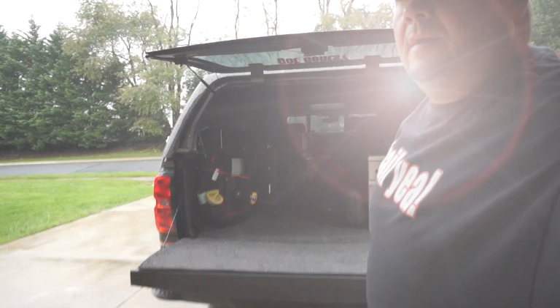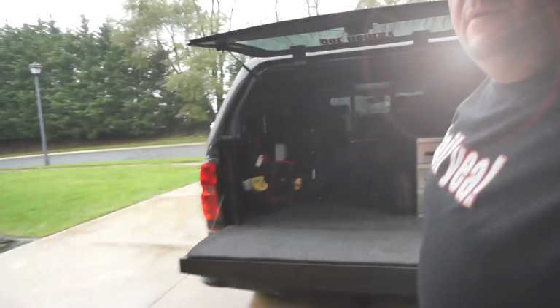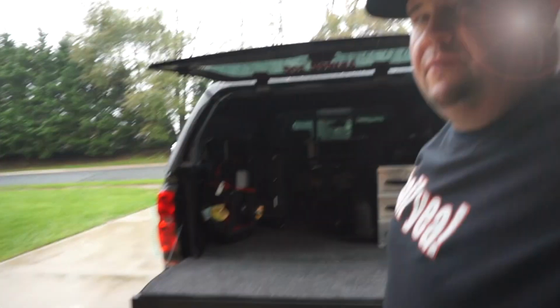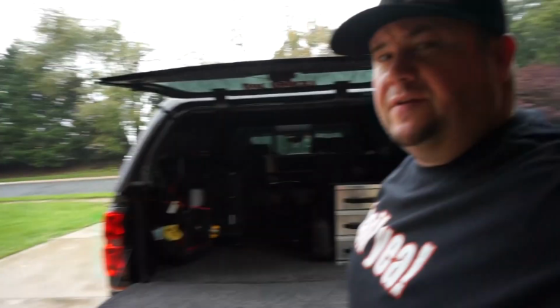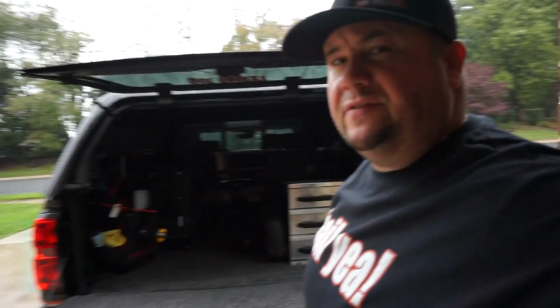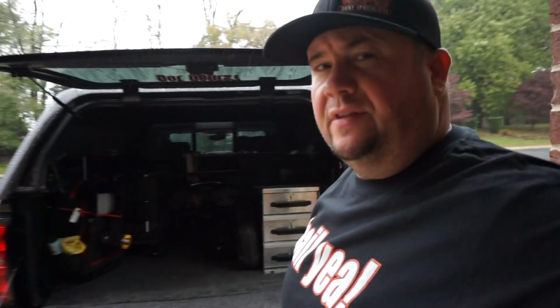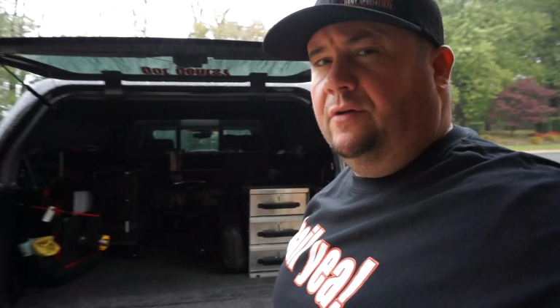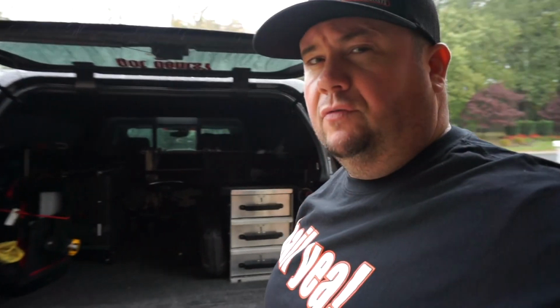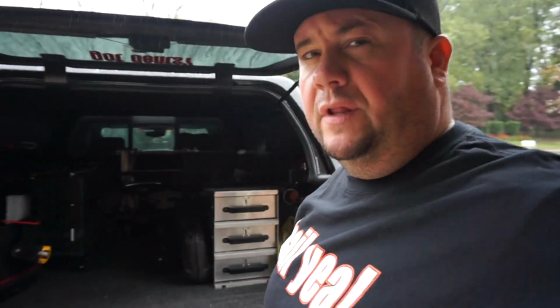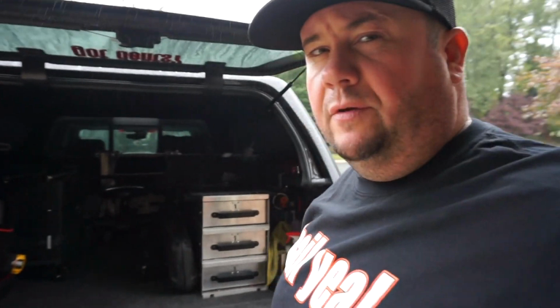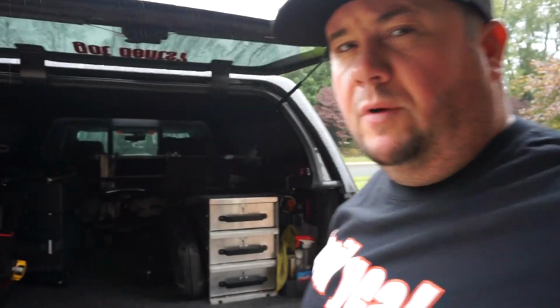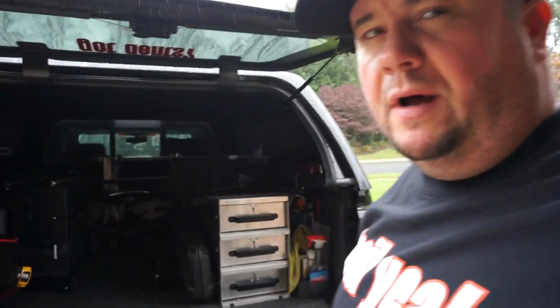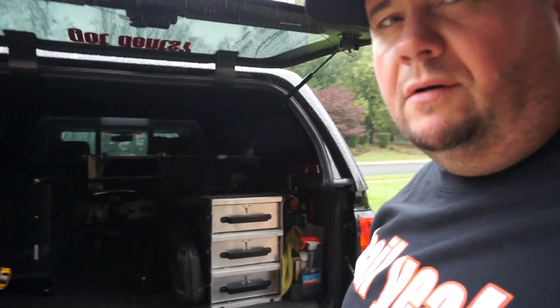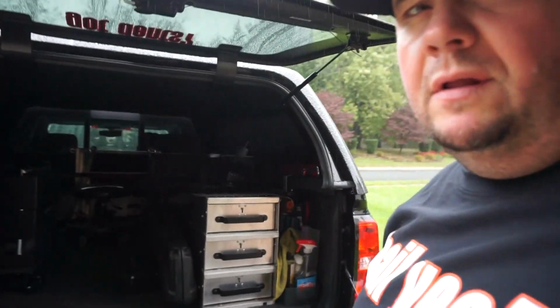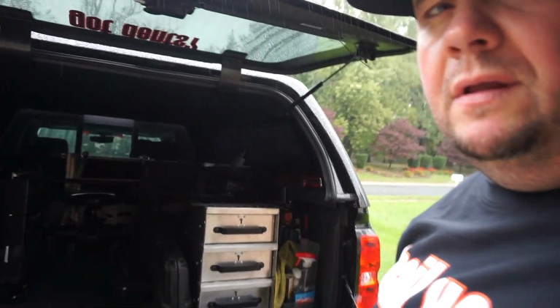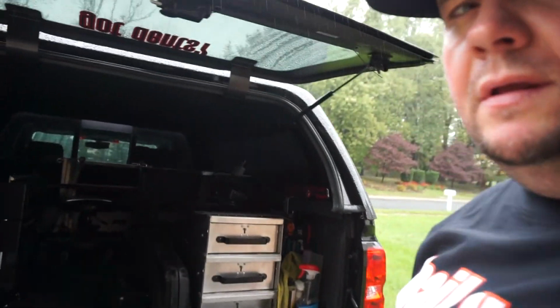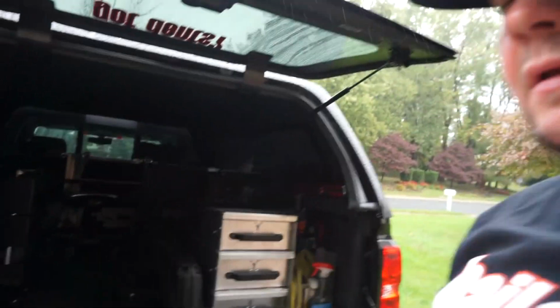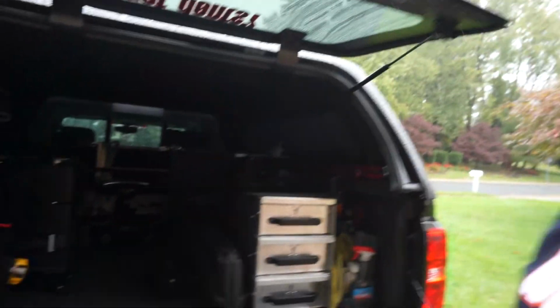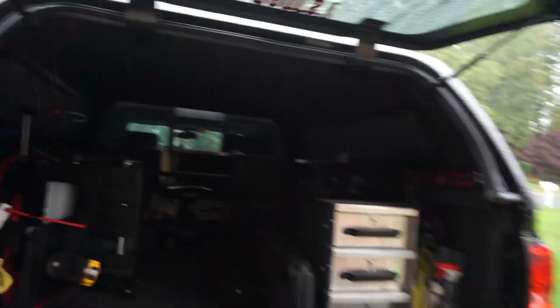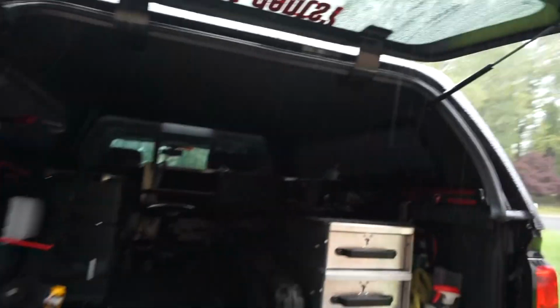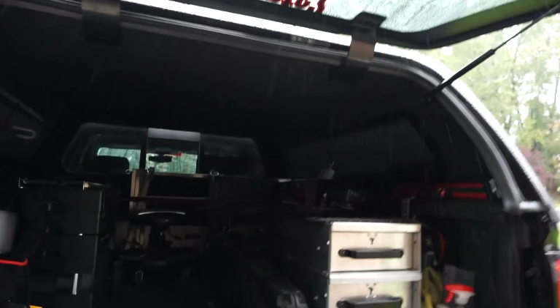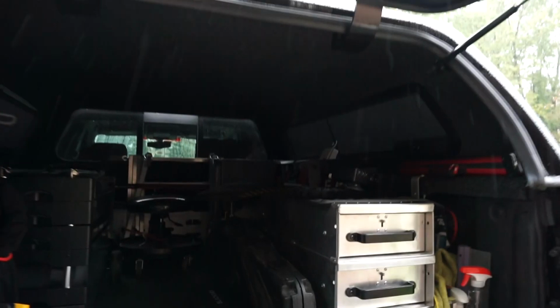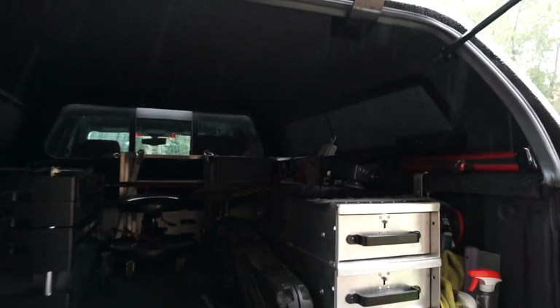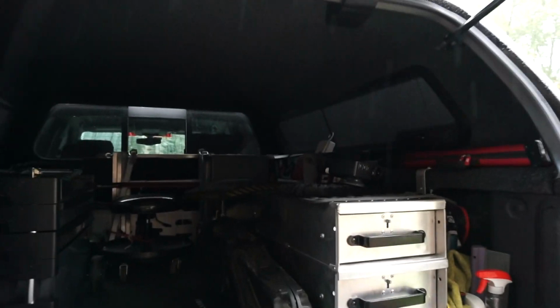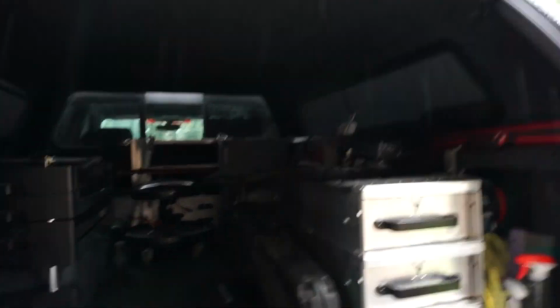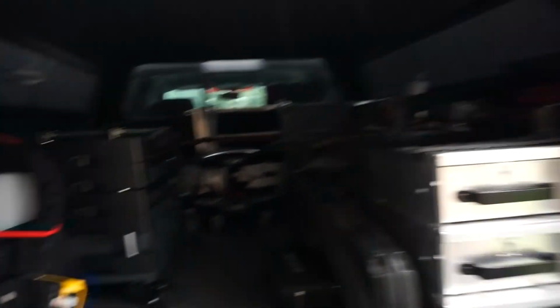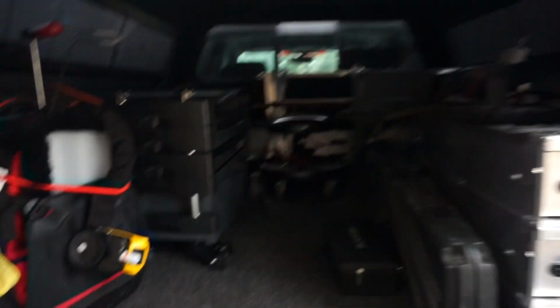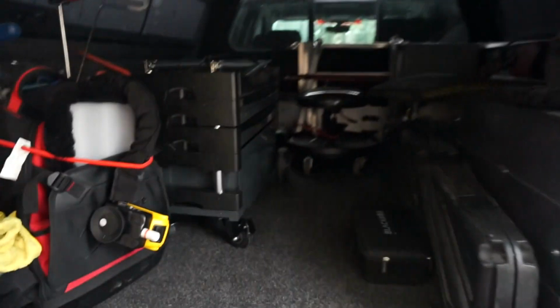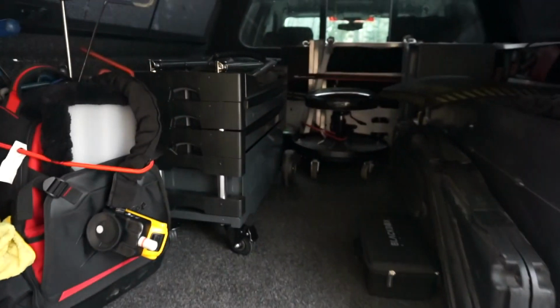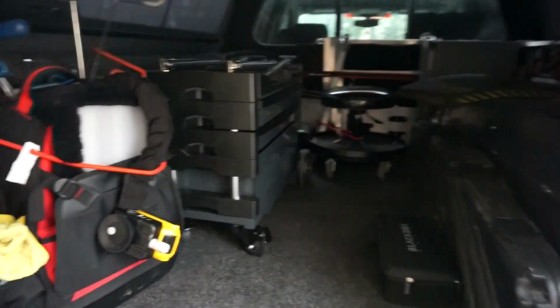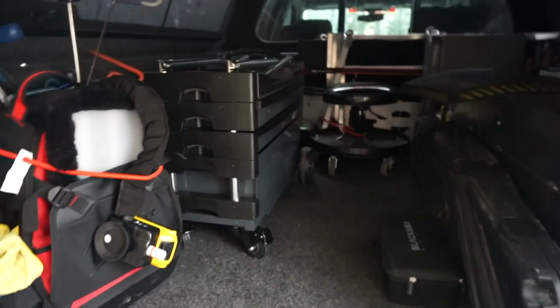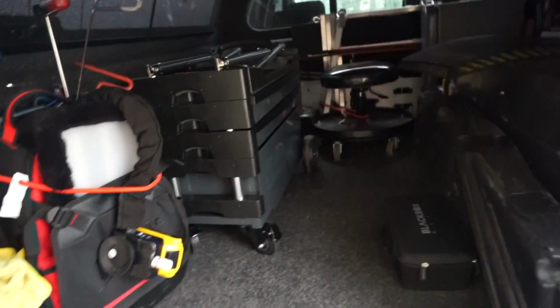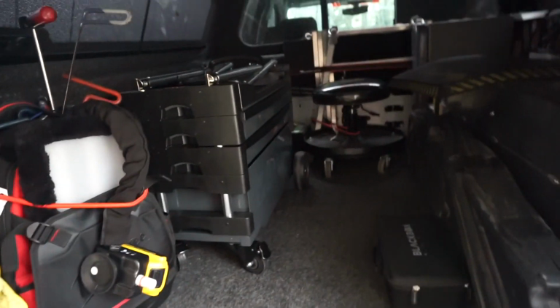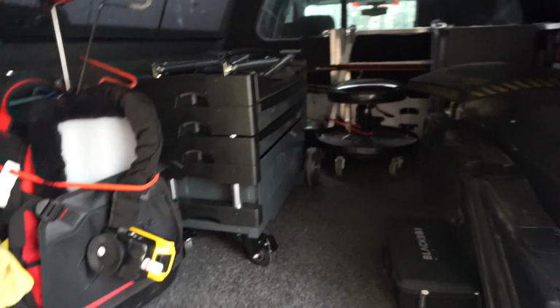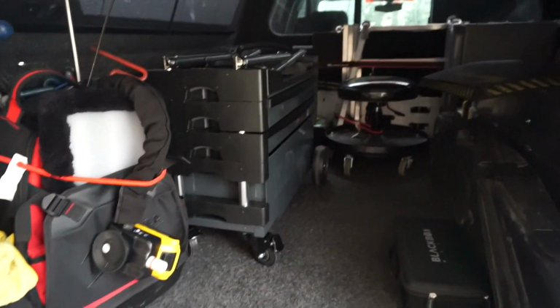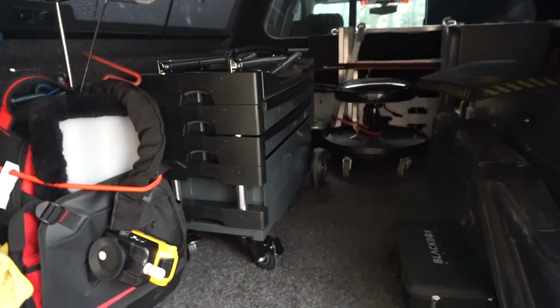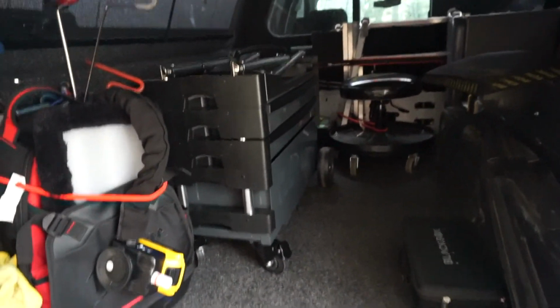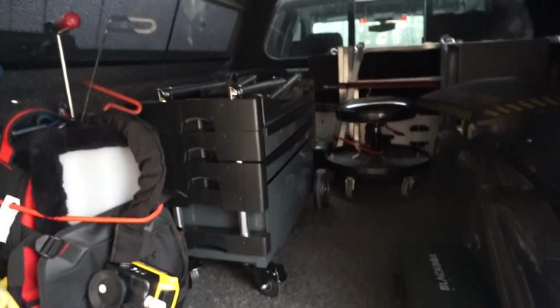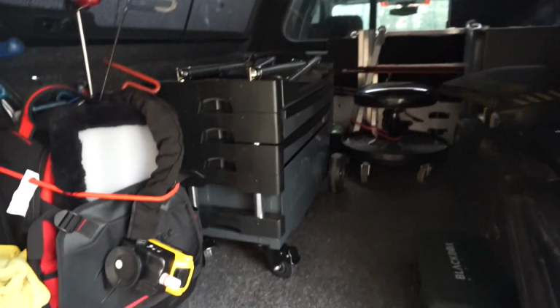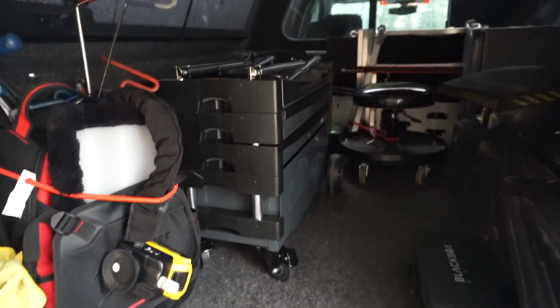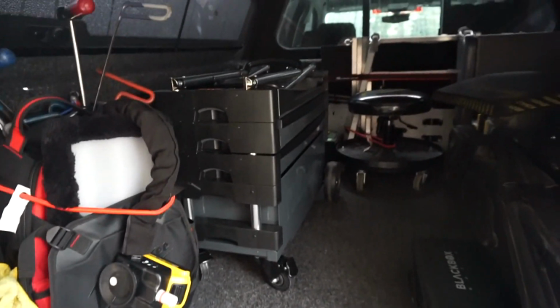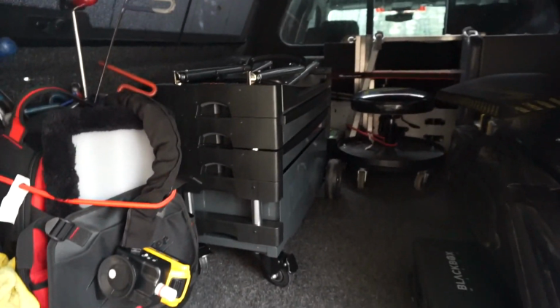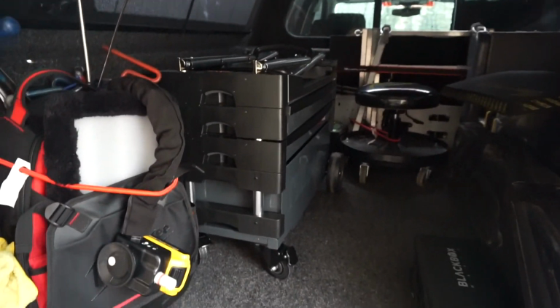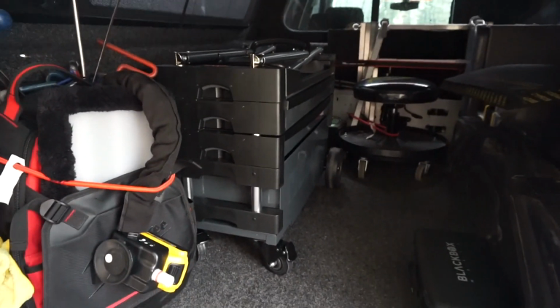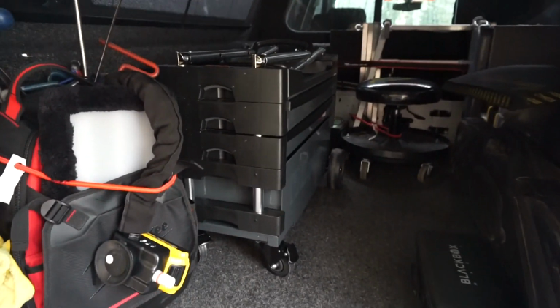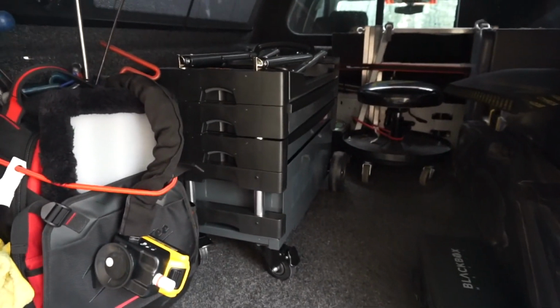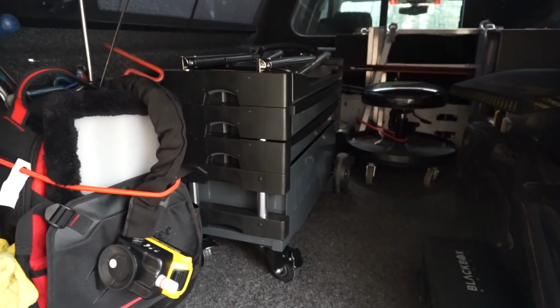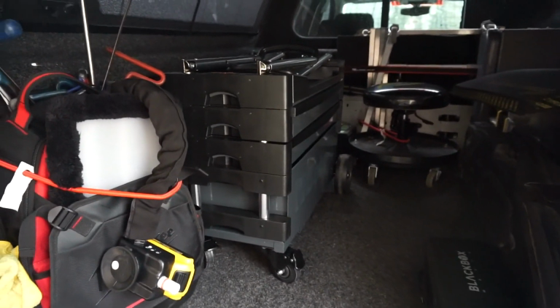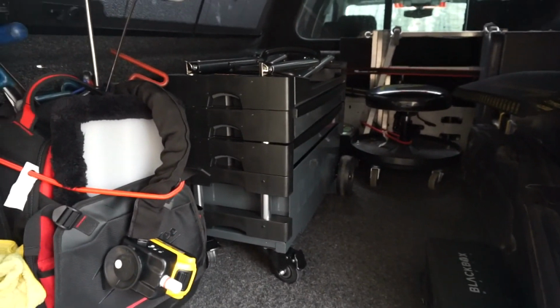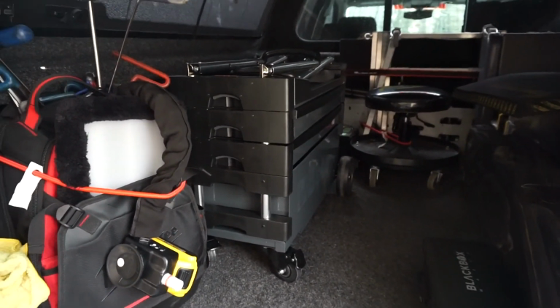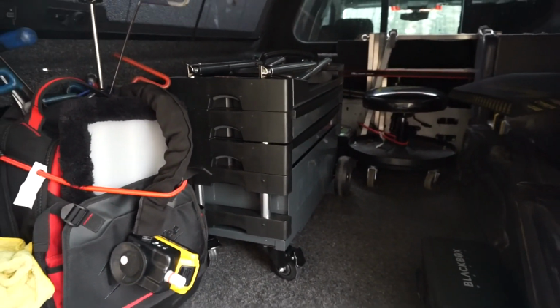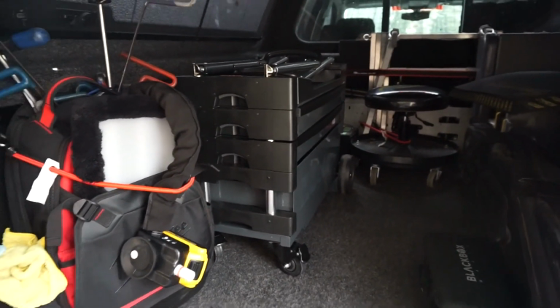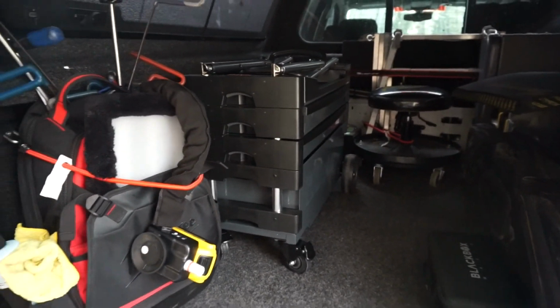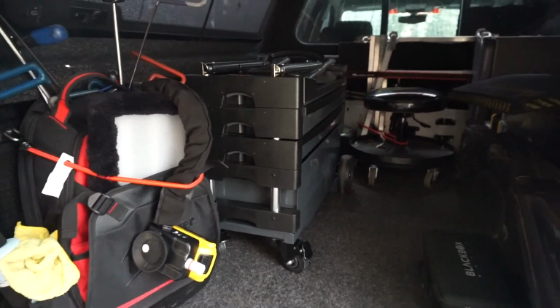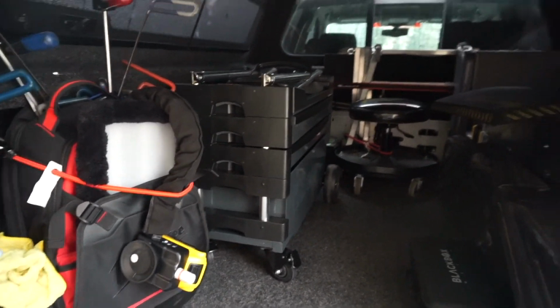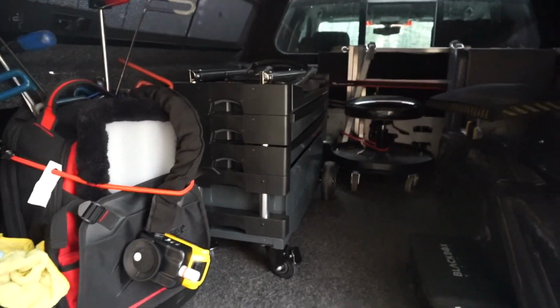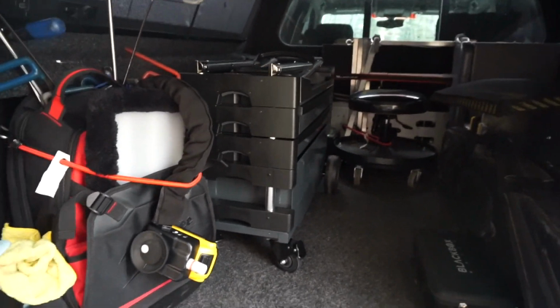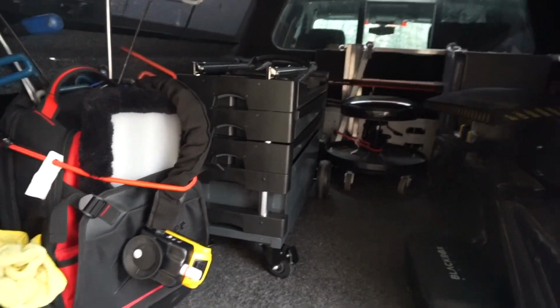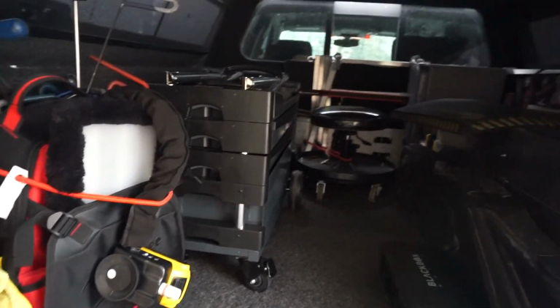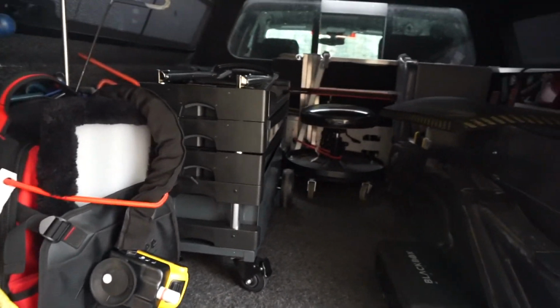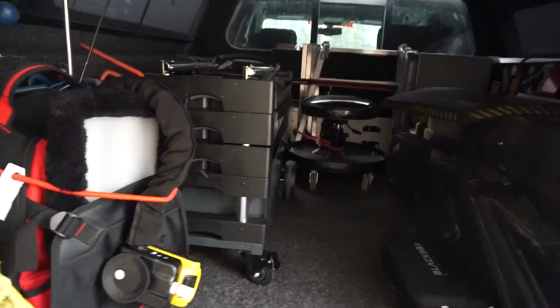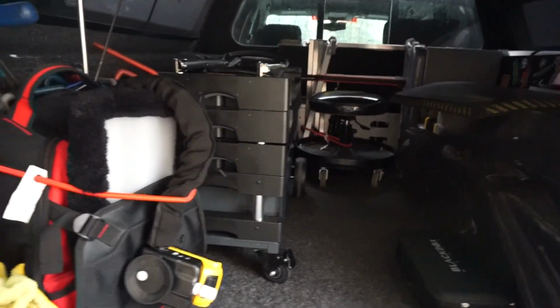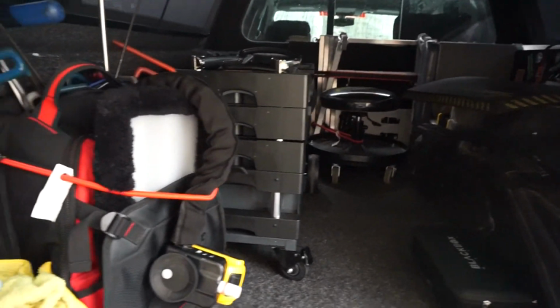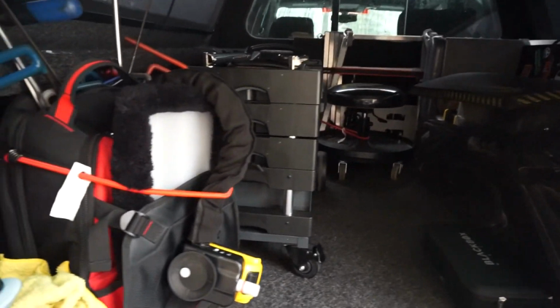It fits in there really well. I really think, for me, it's just going to be awesome.